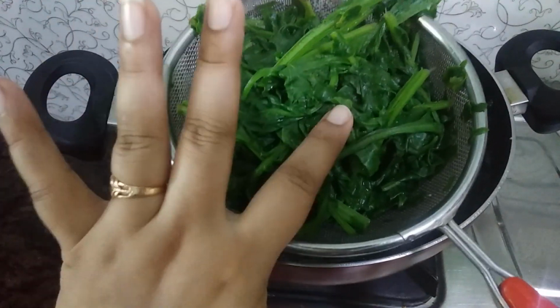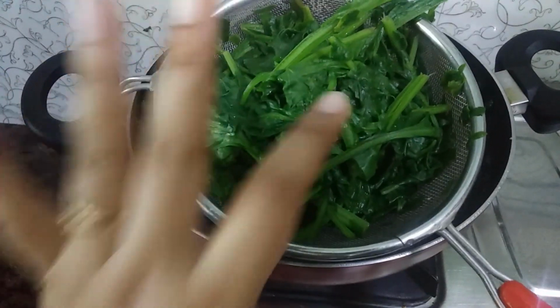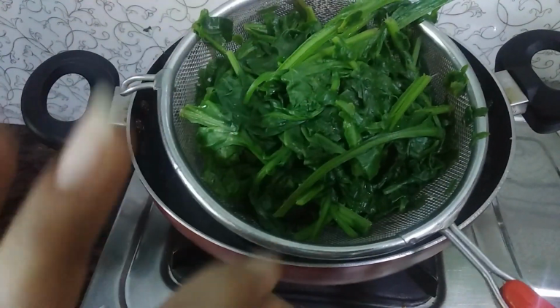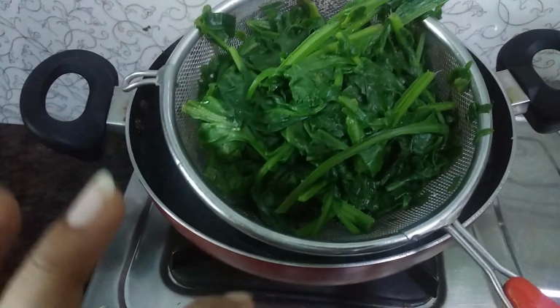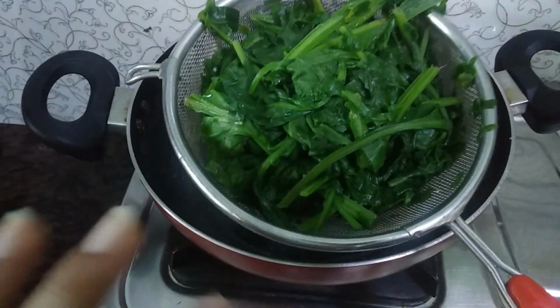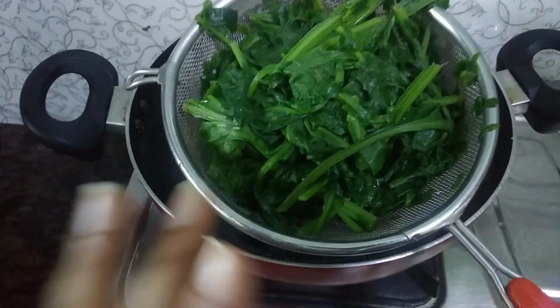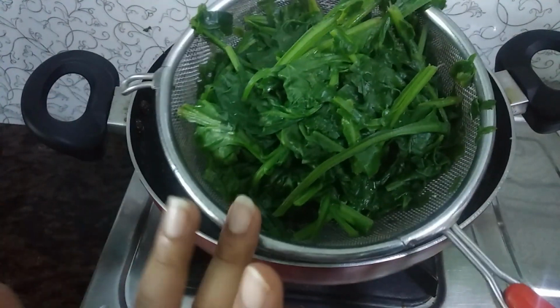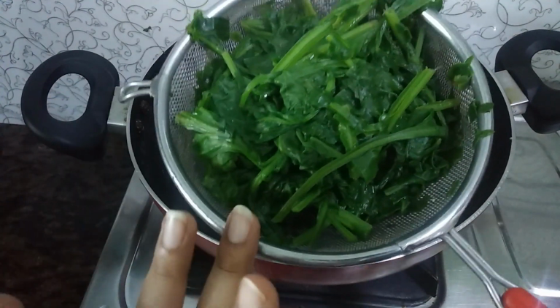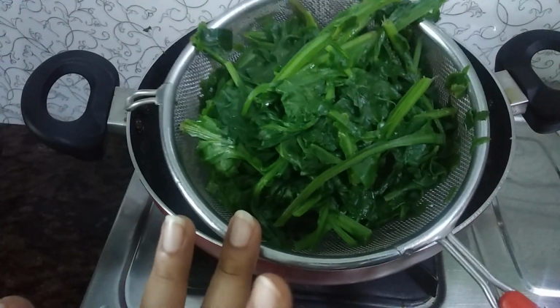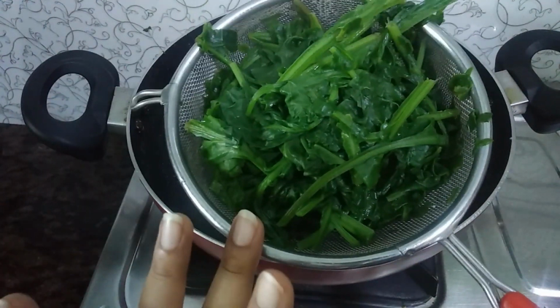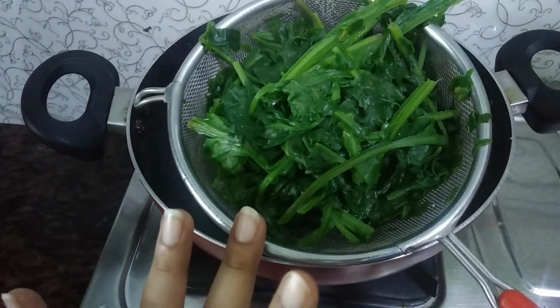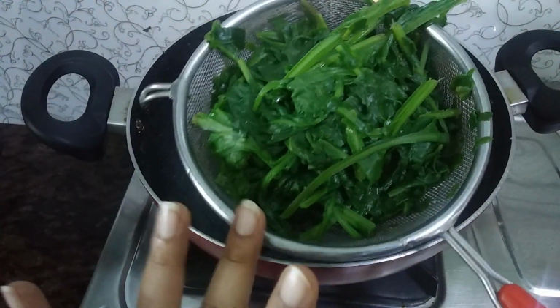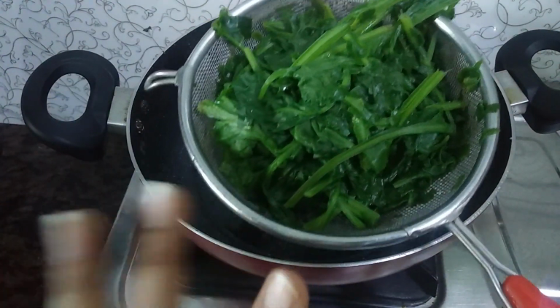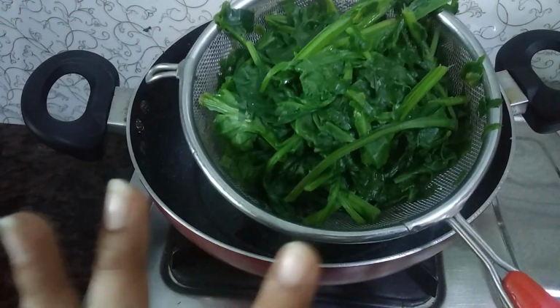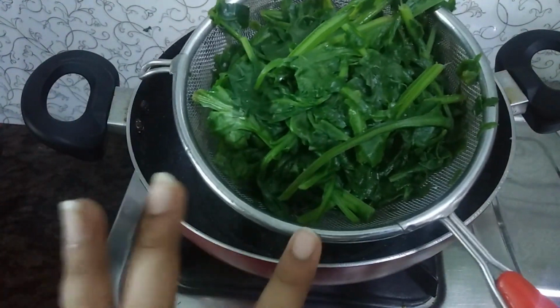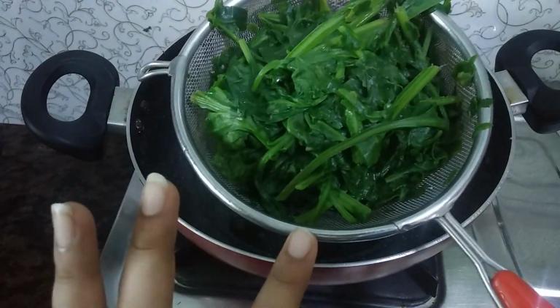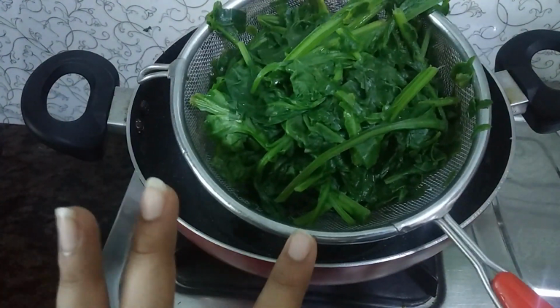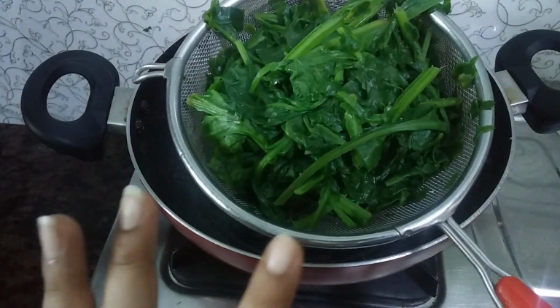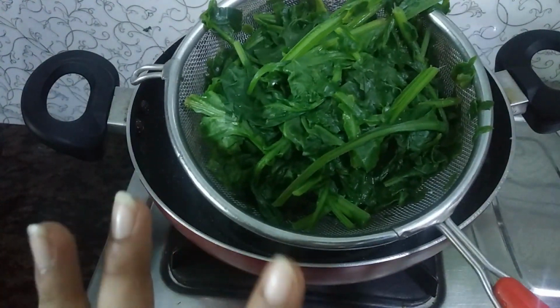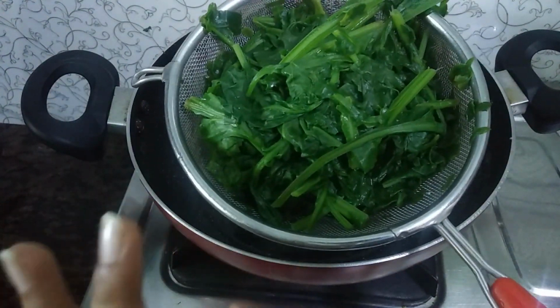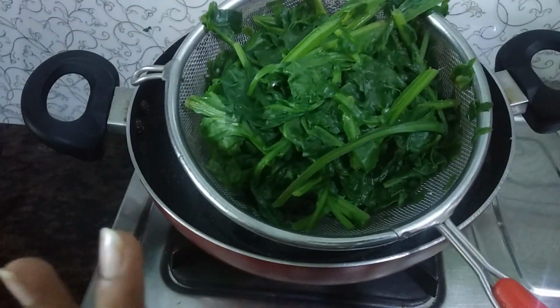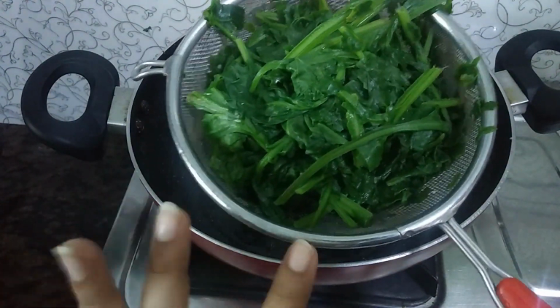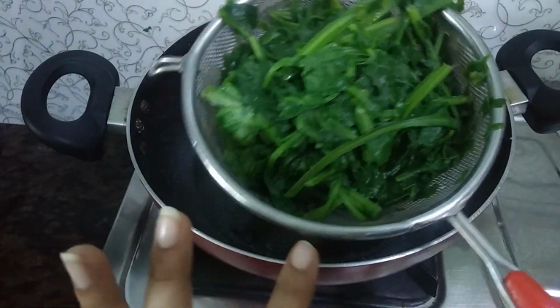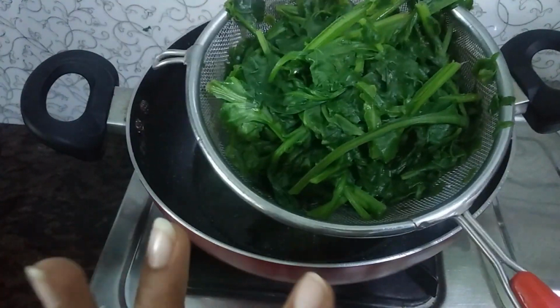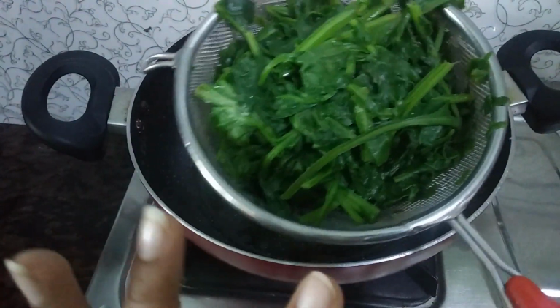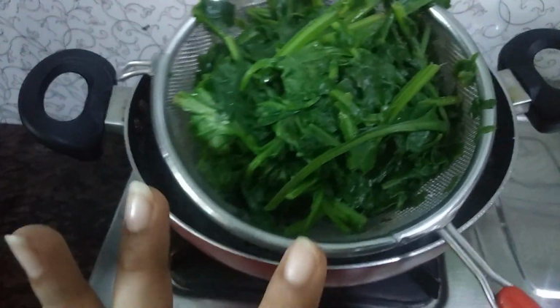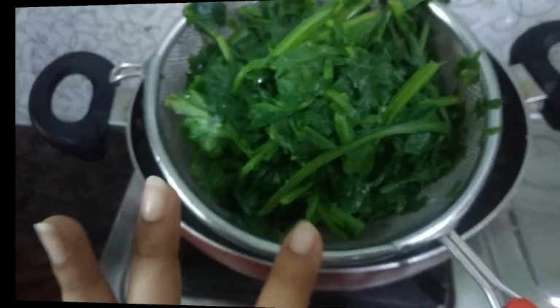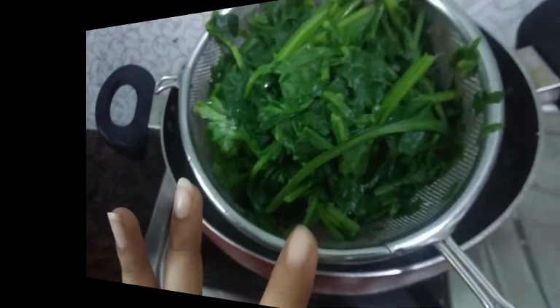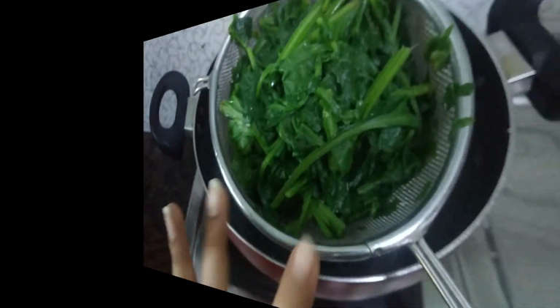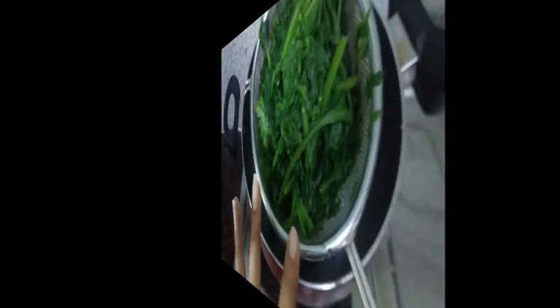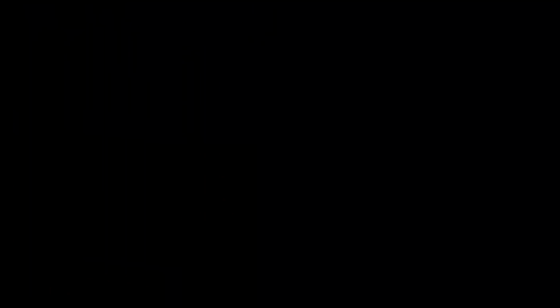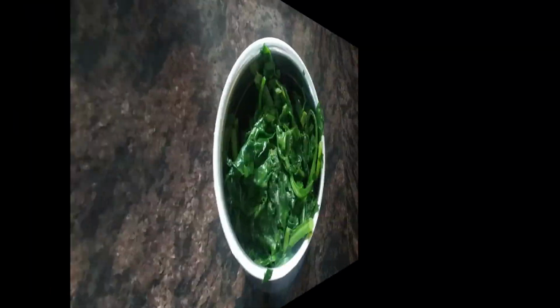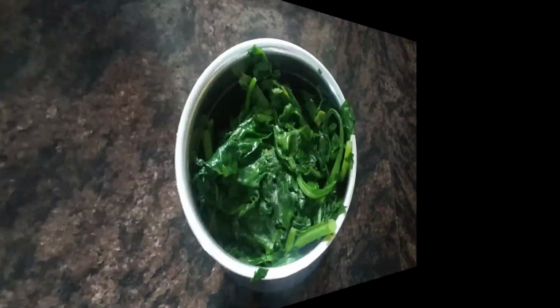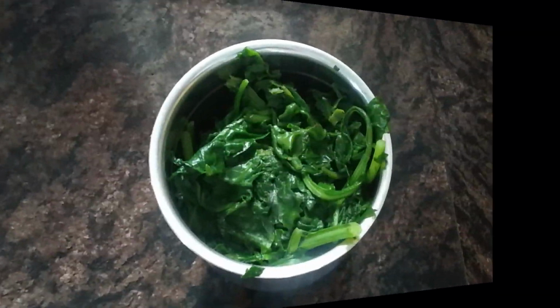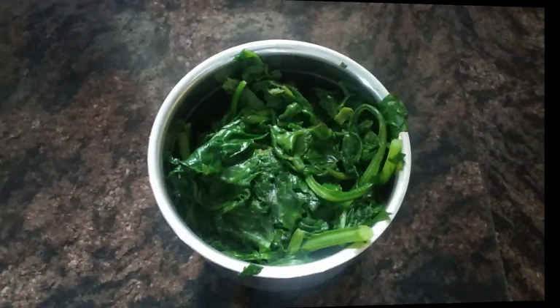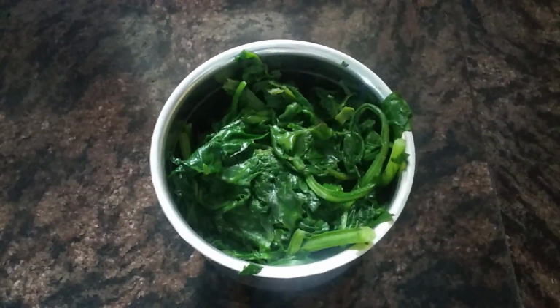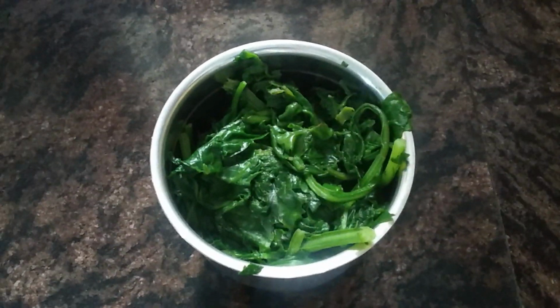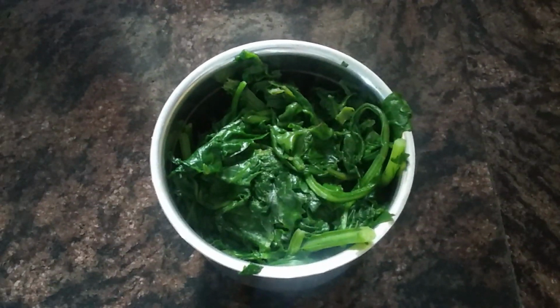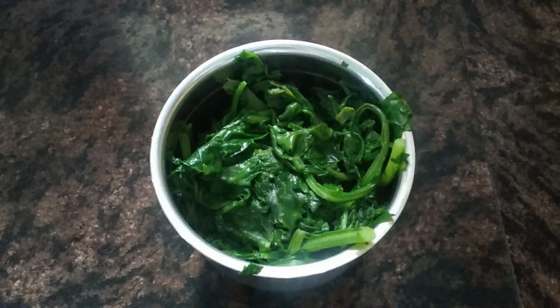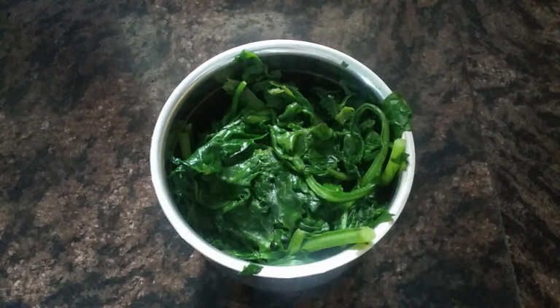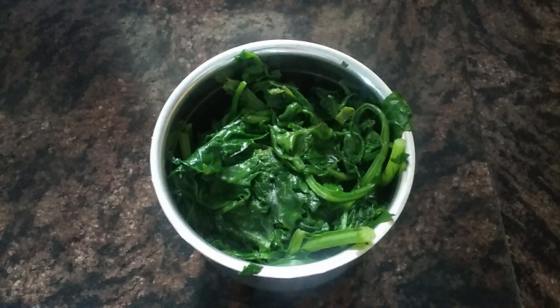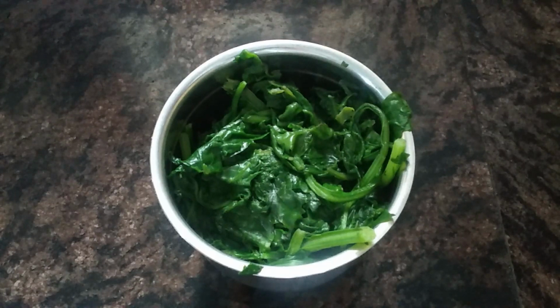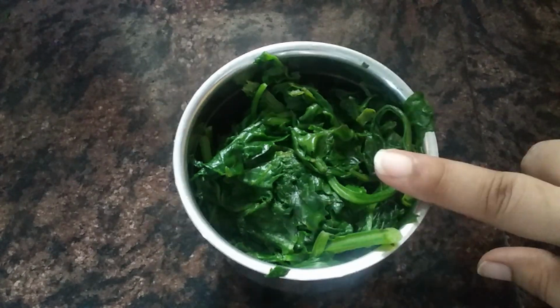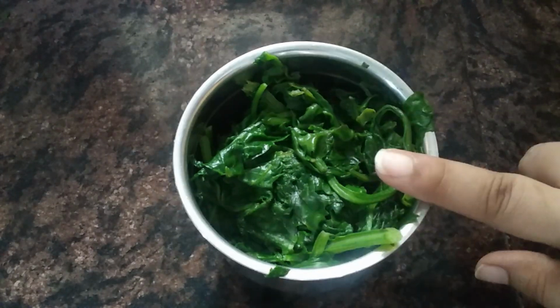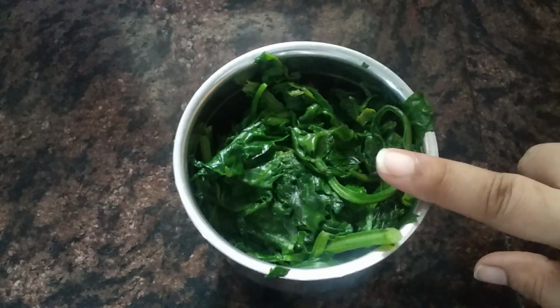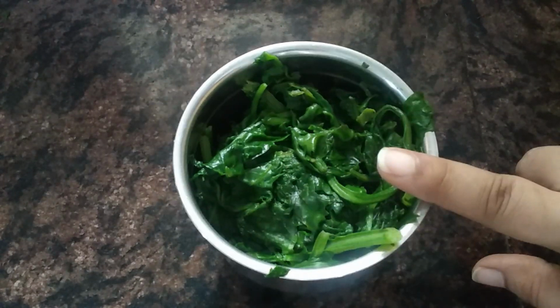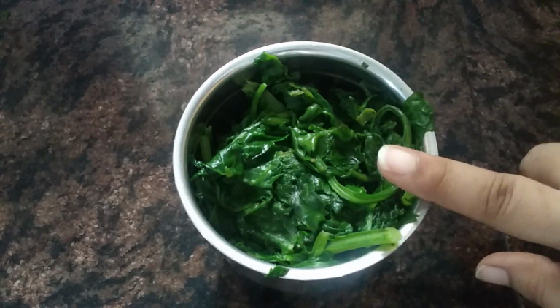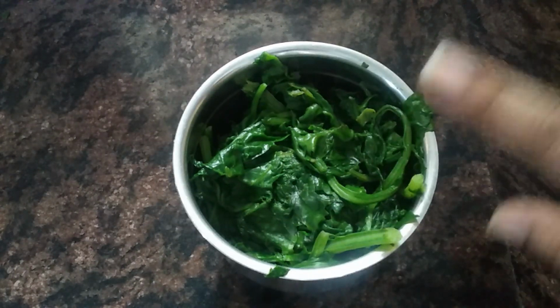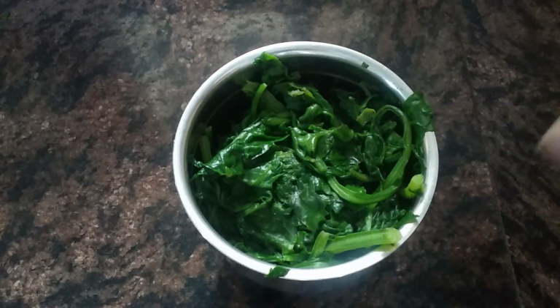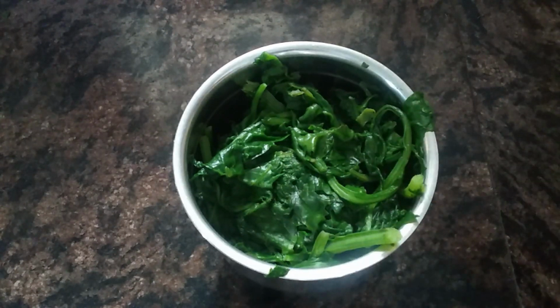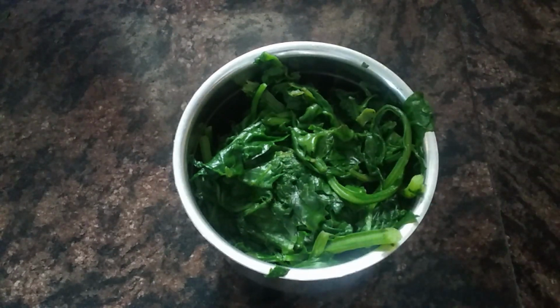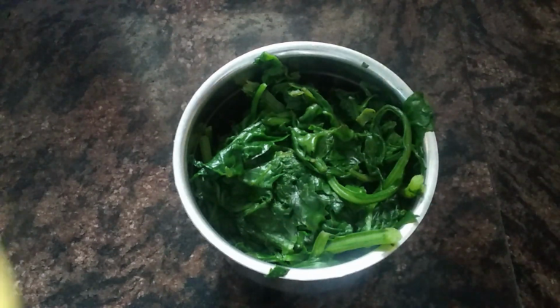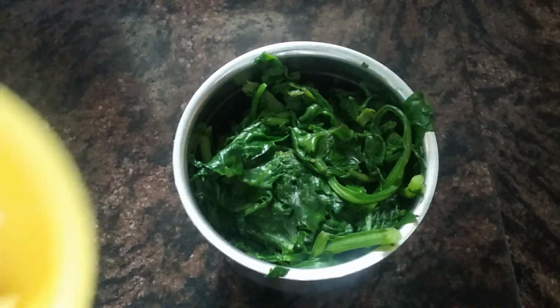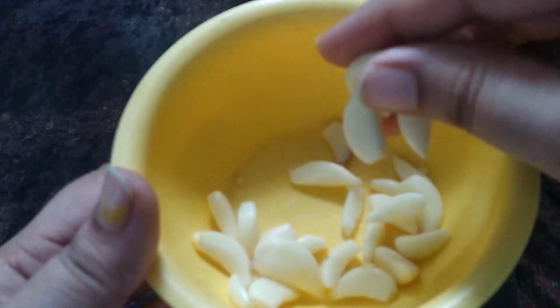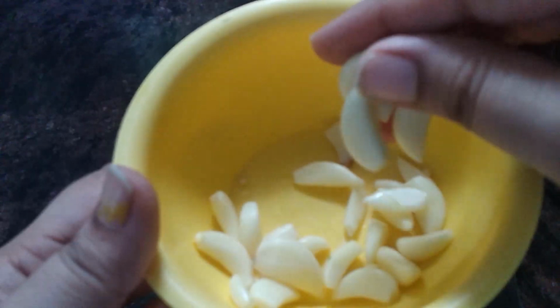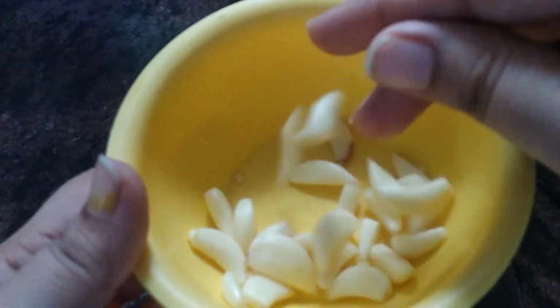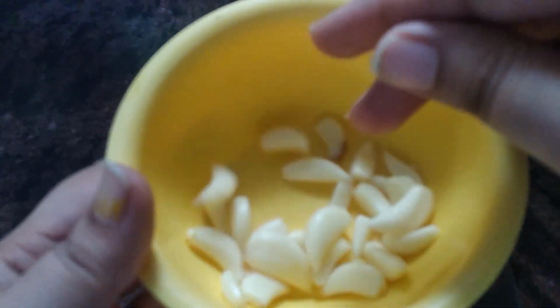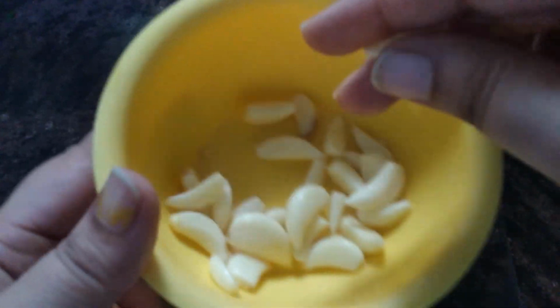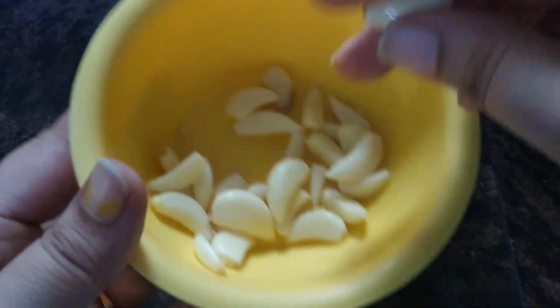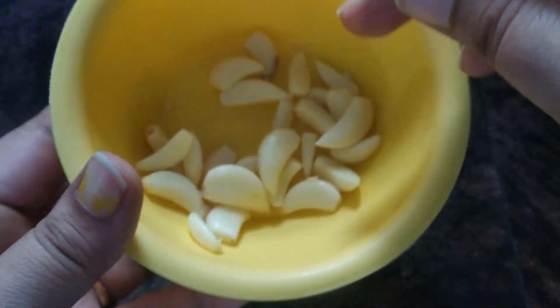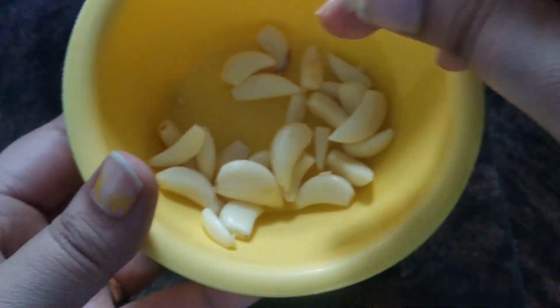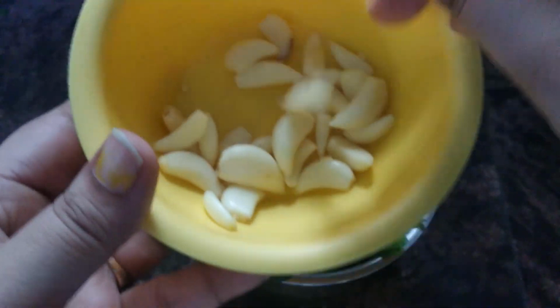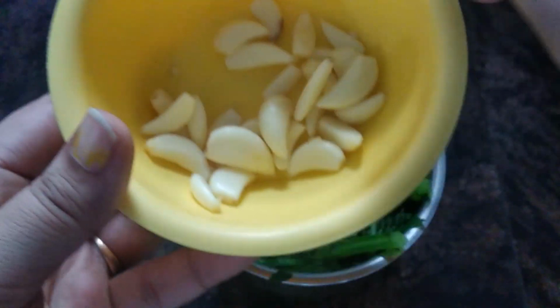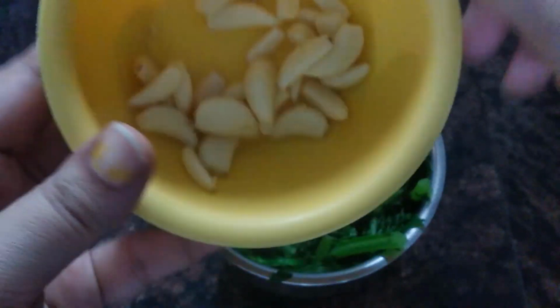We will grind it into a puree. The palak is cool now. We will add it to the jar. We will add a lot of garlic cloves (lesun ki kaliyas).